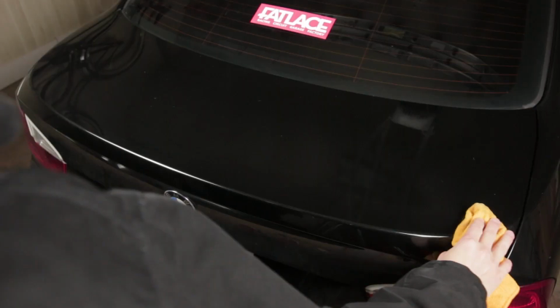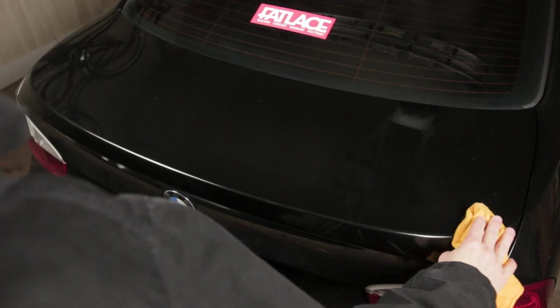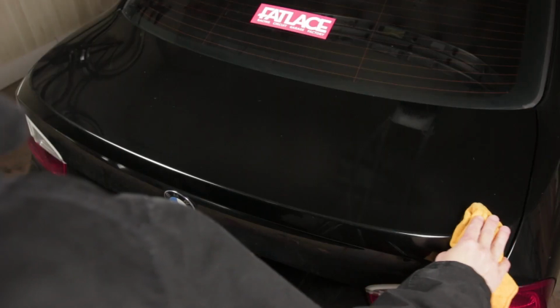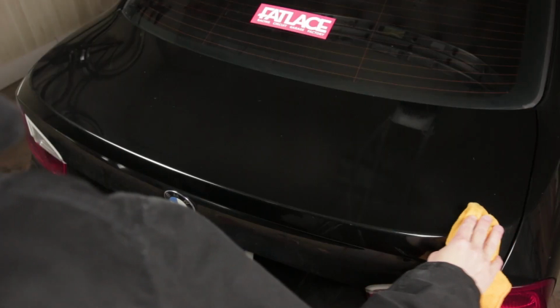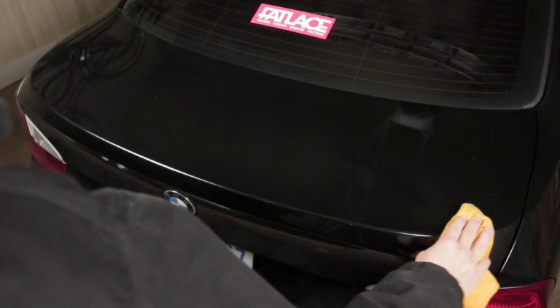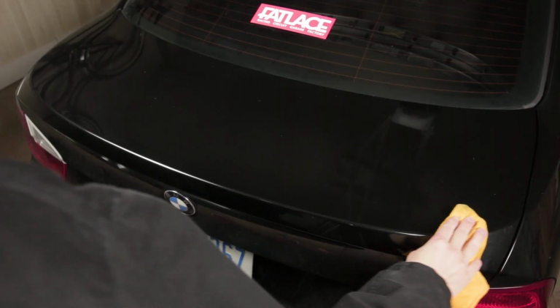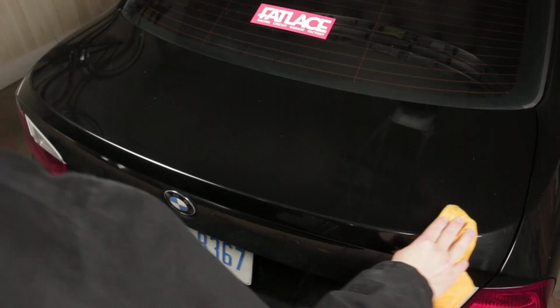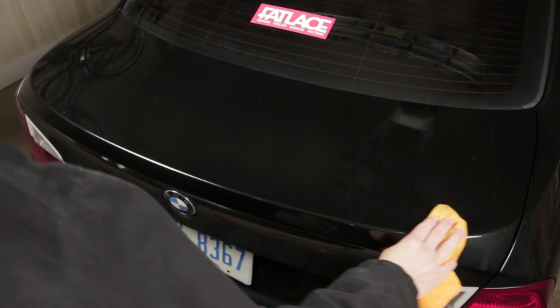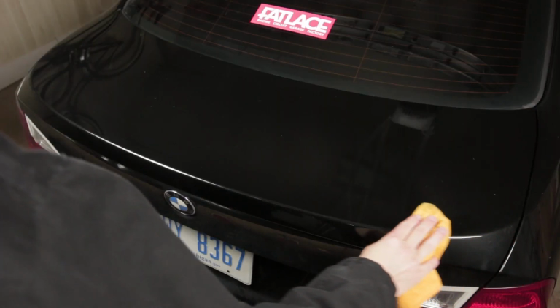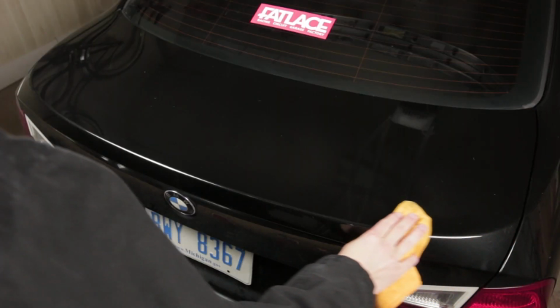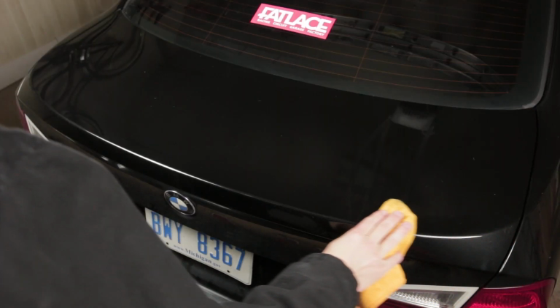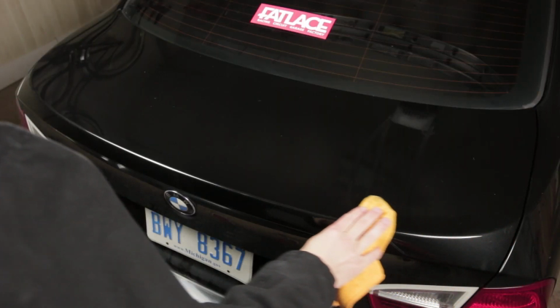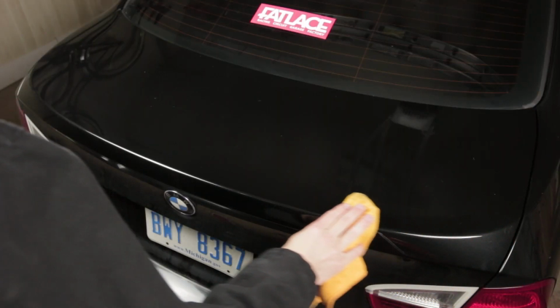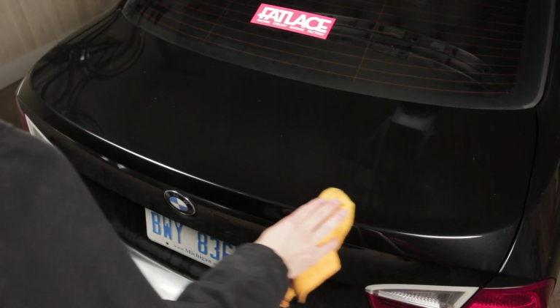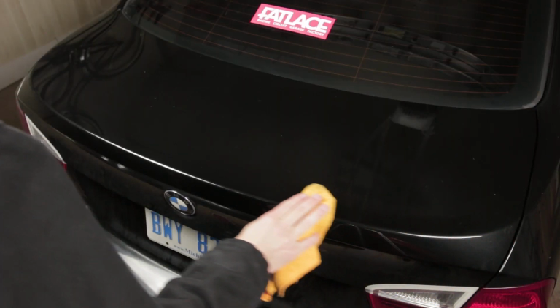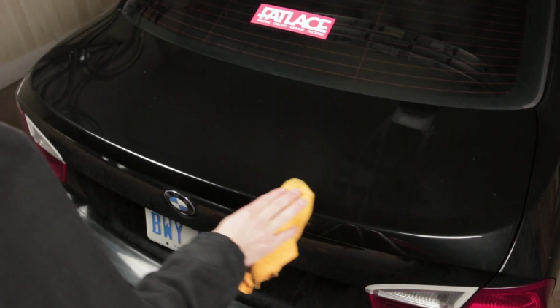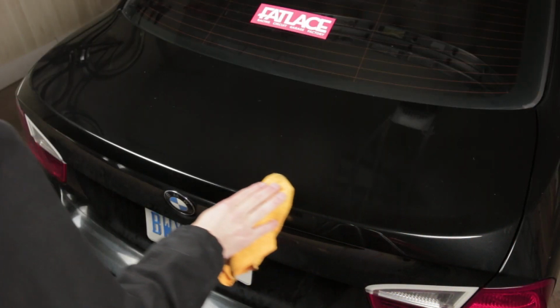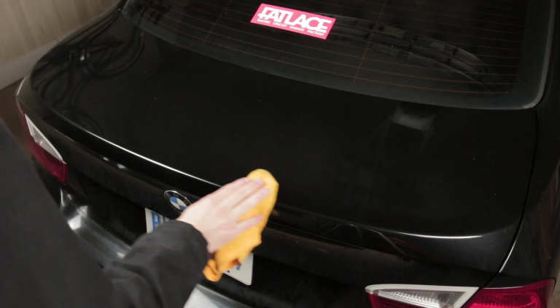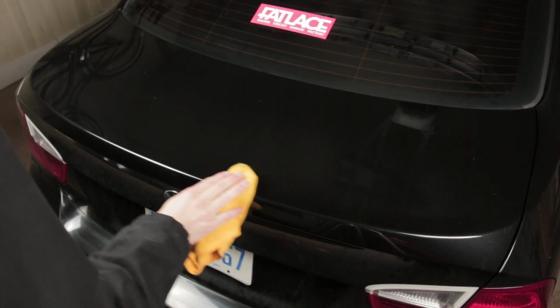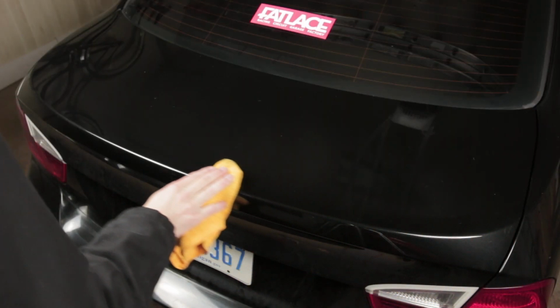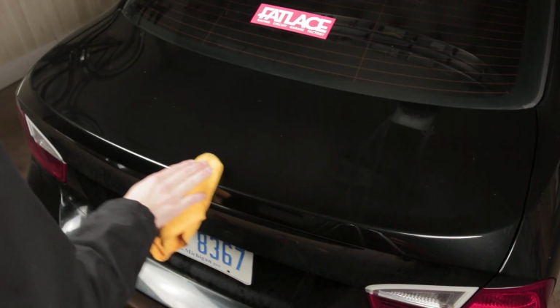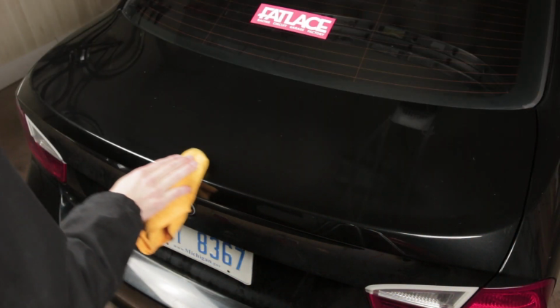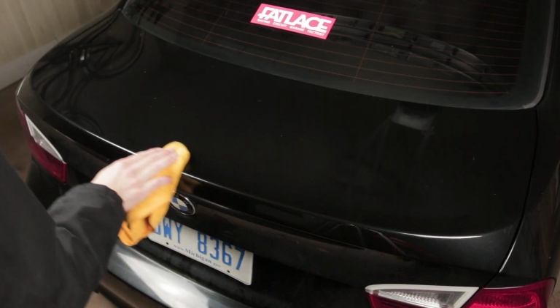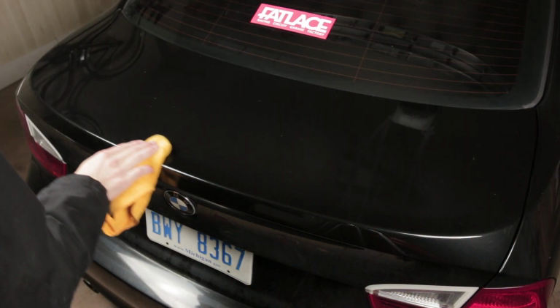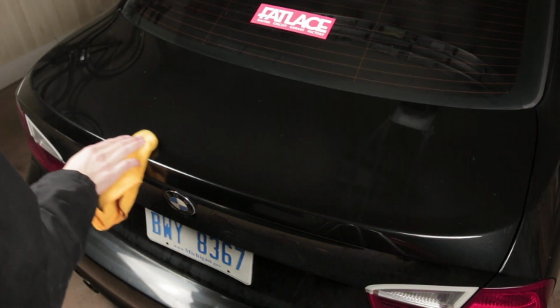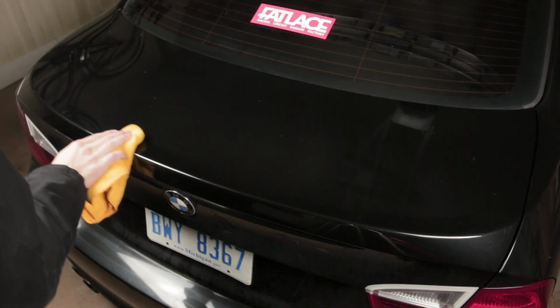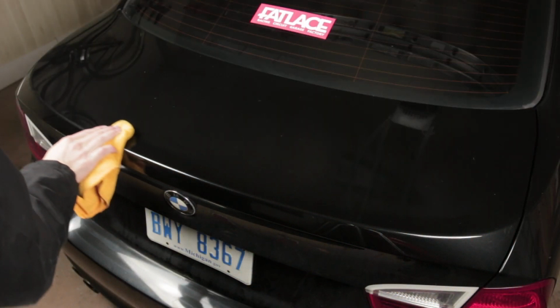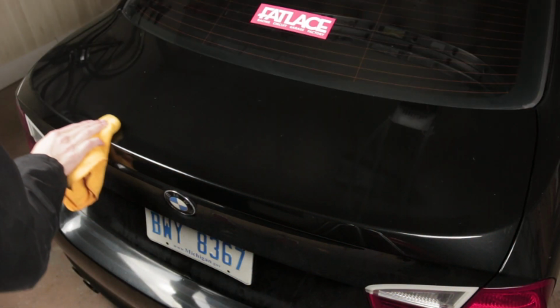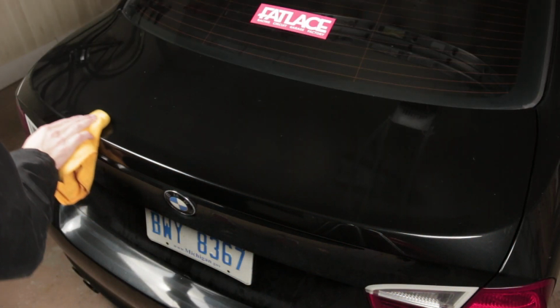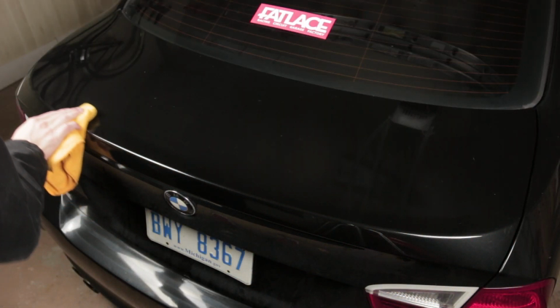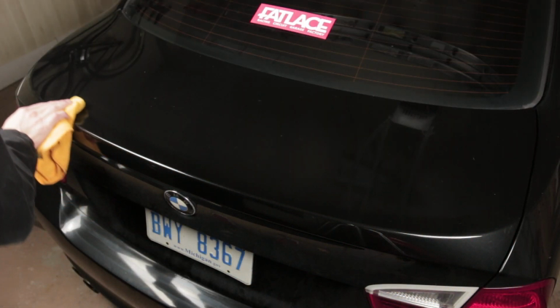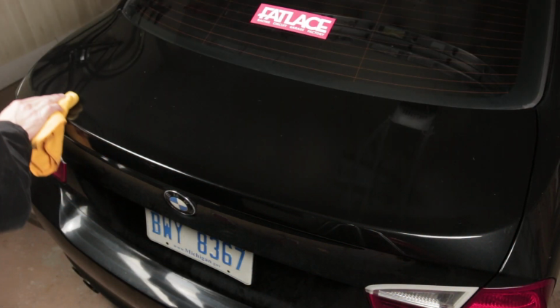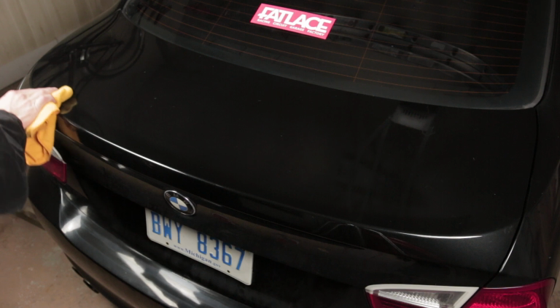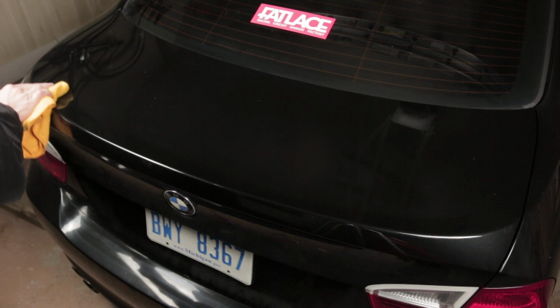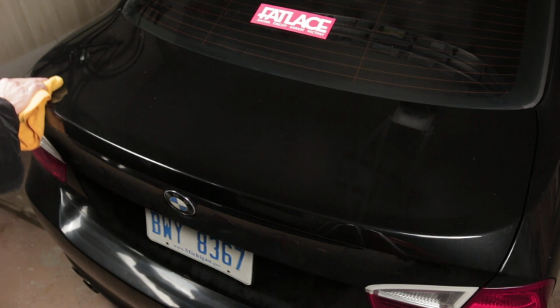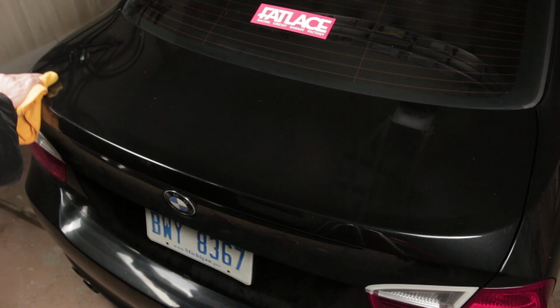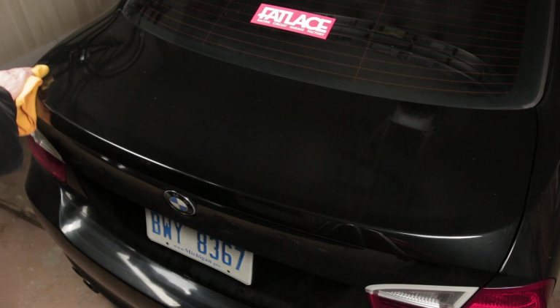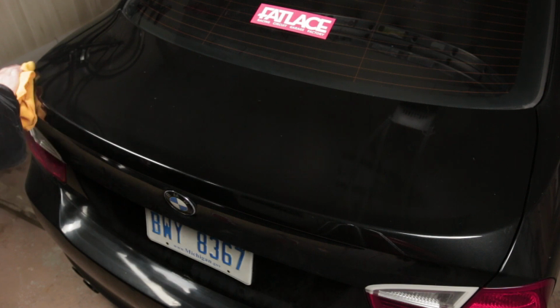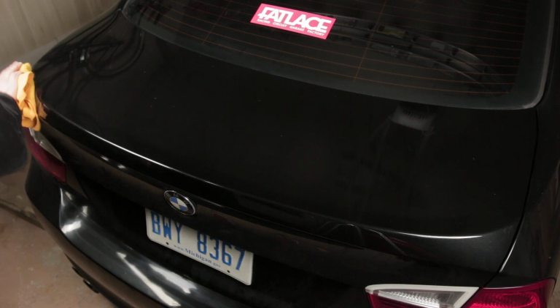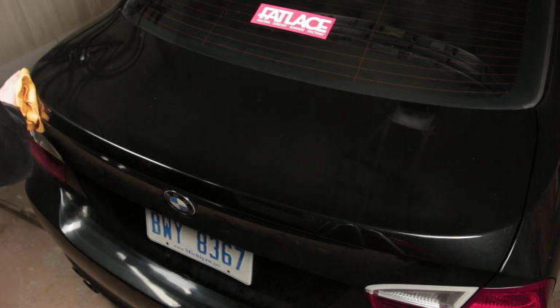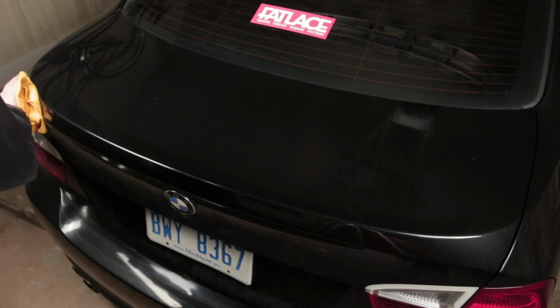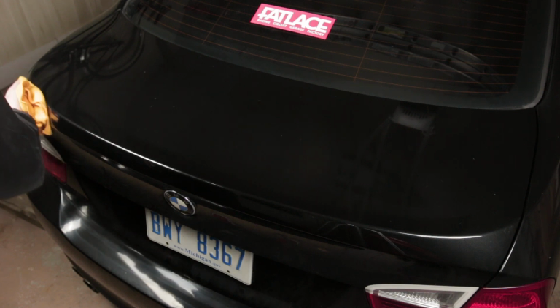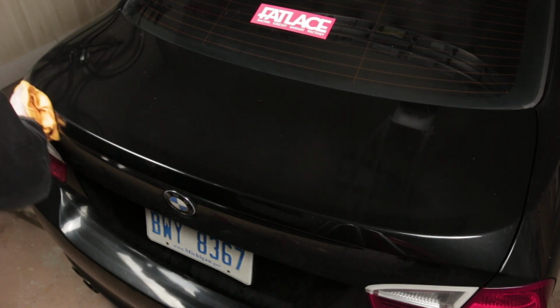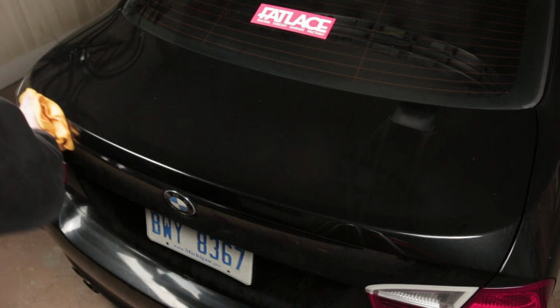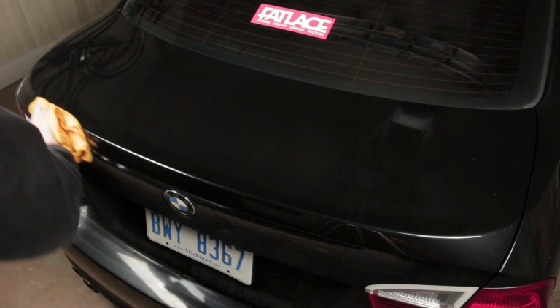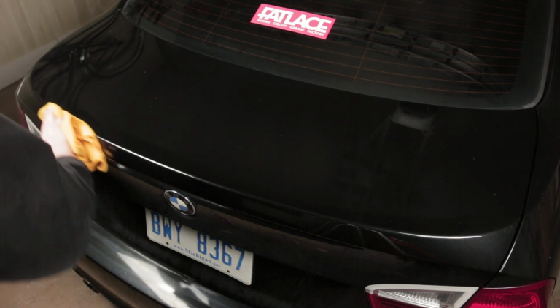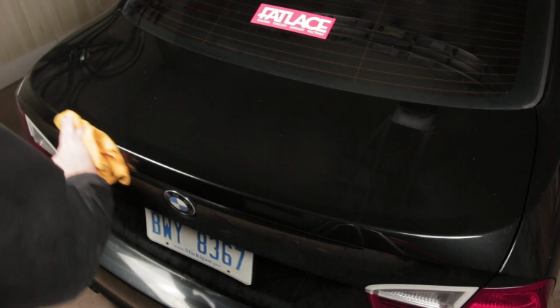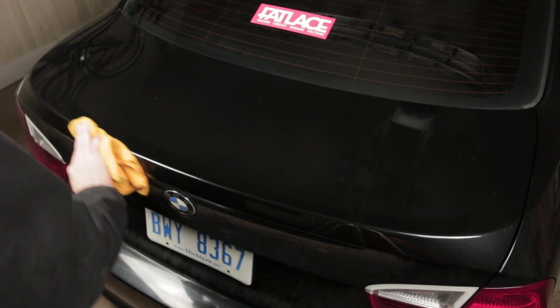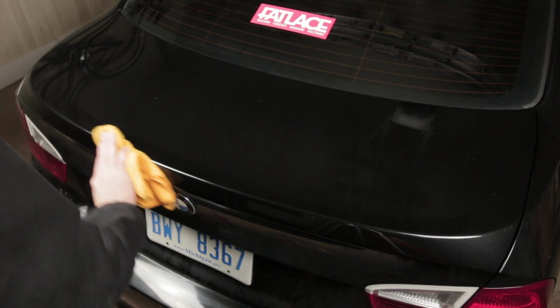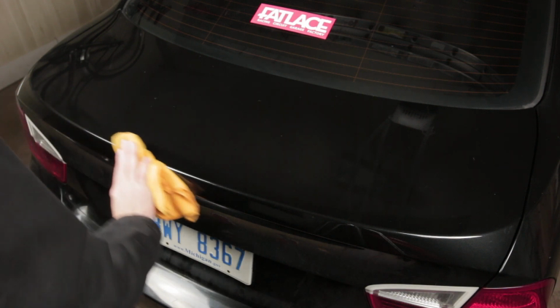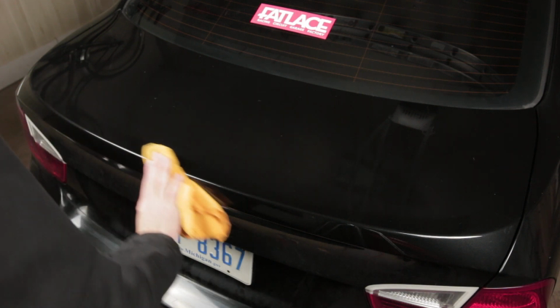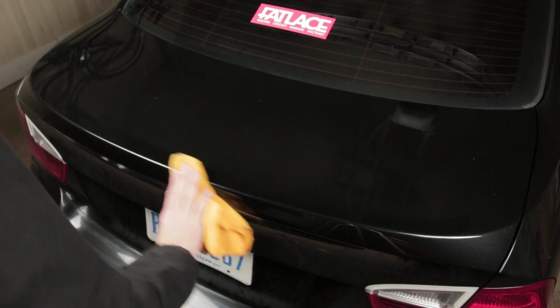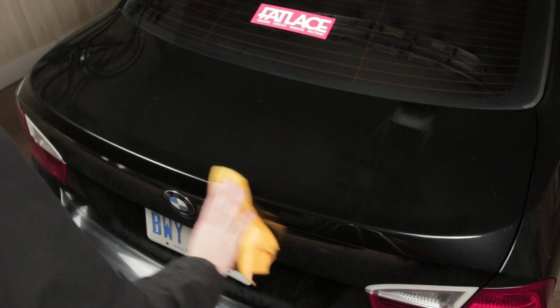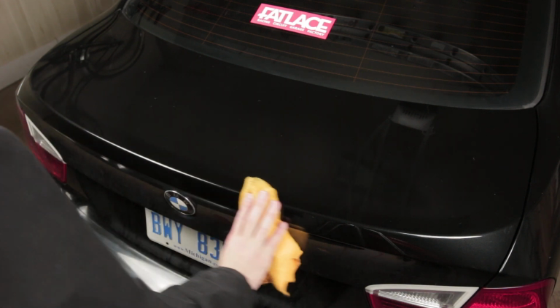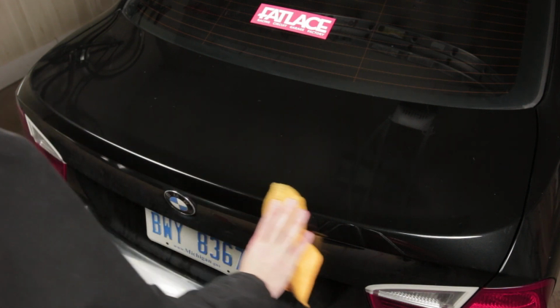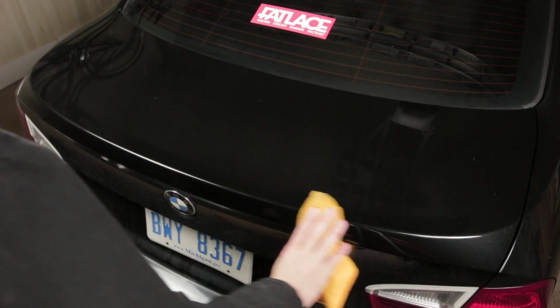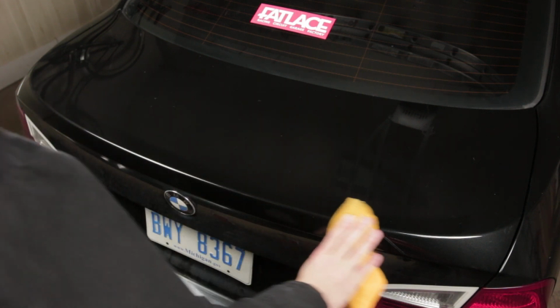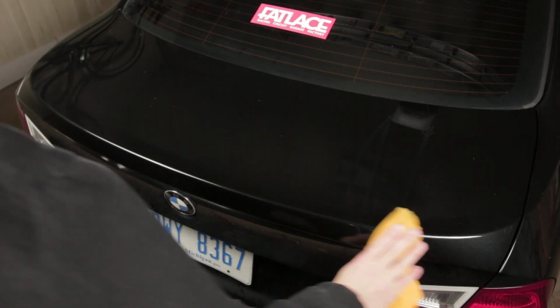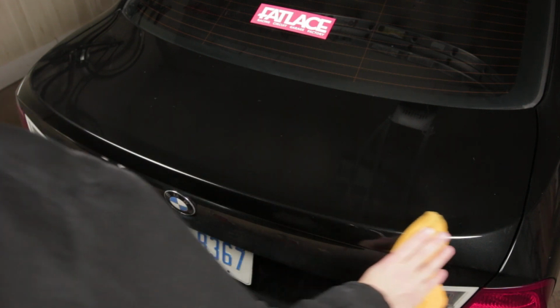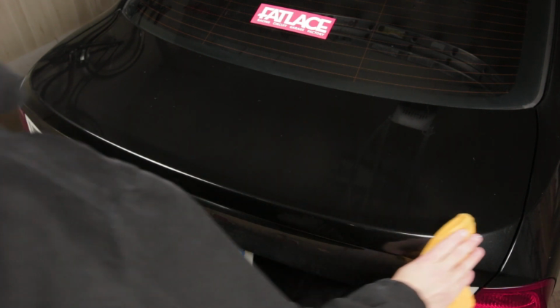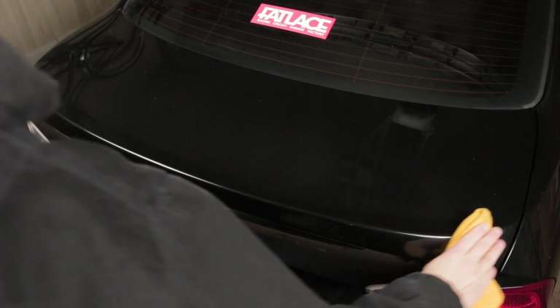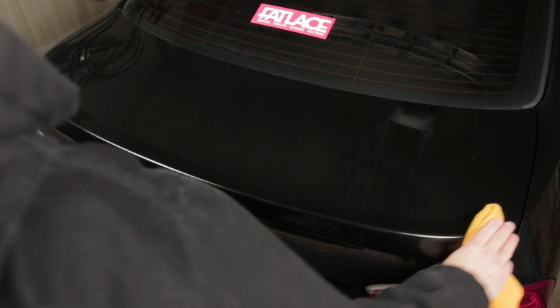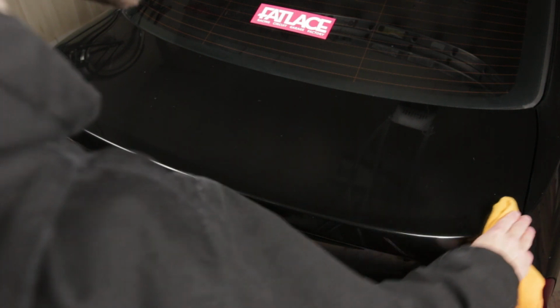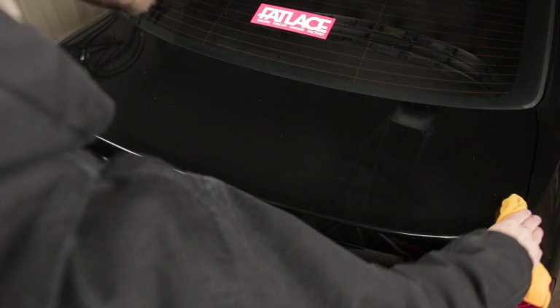Prepare the trunk by washing it, then wiping down the area with wax and grease remover. The tape won't stick if there's any wax on the surface.